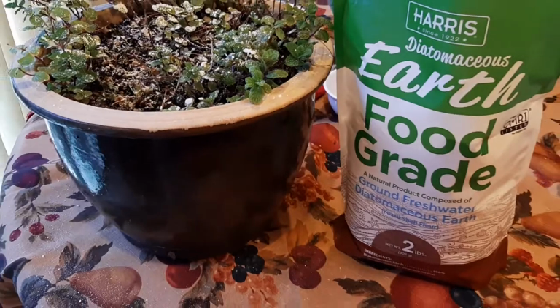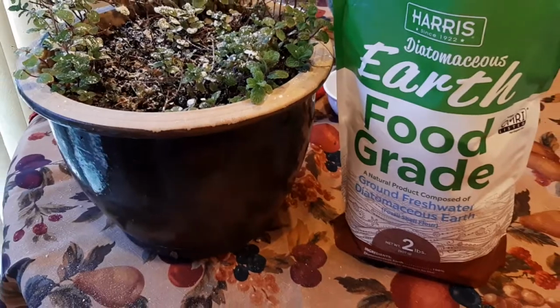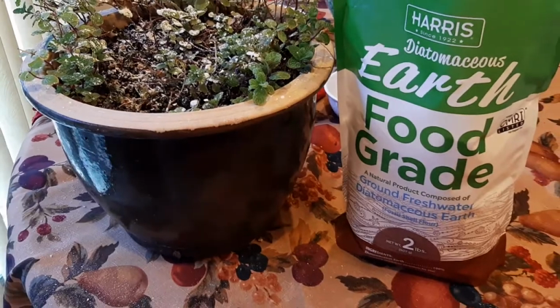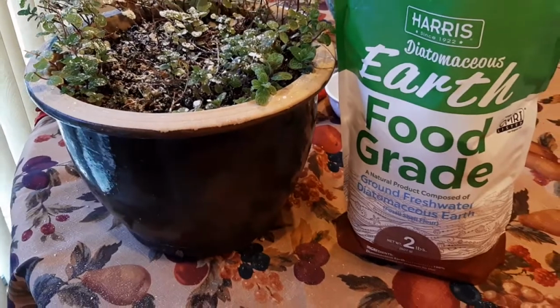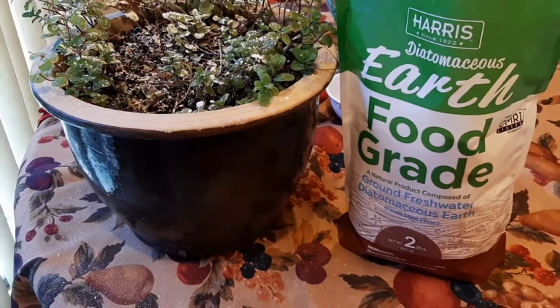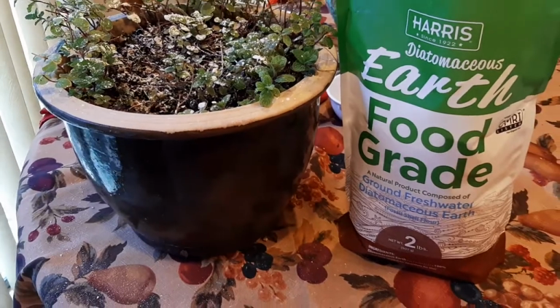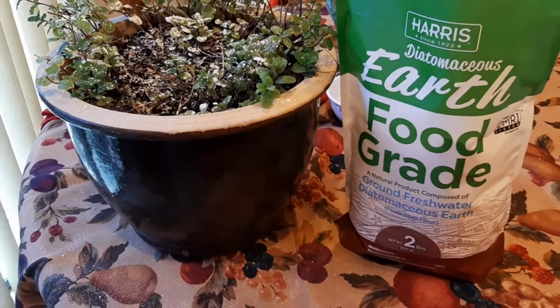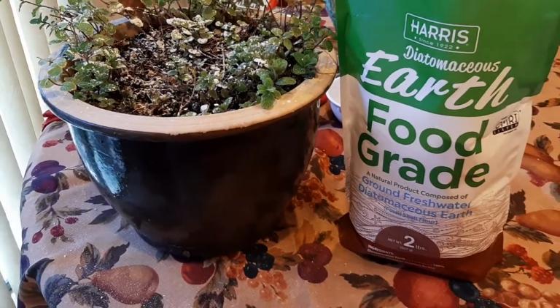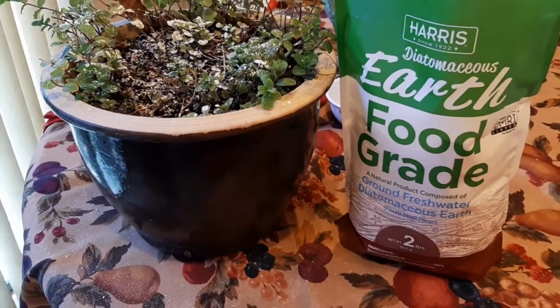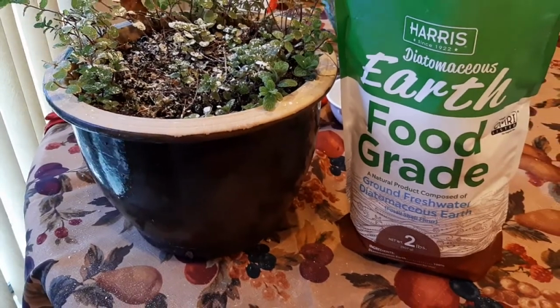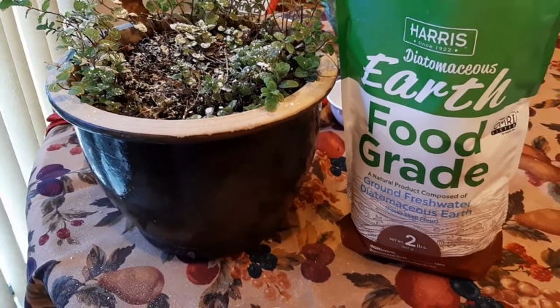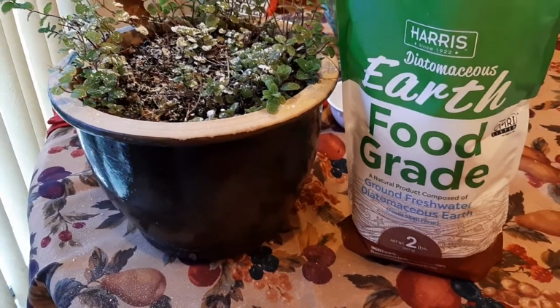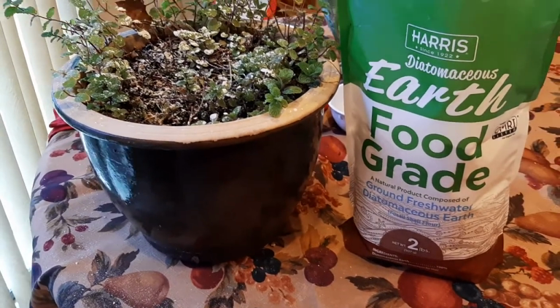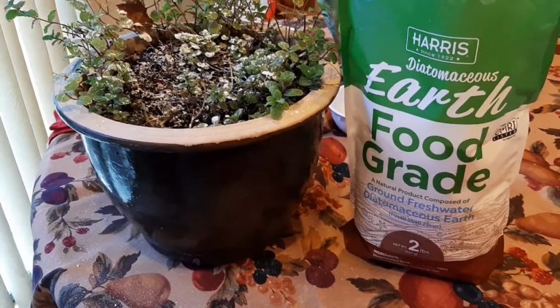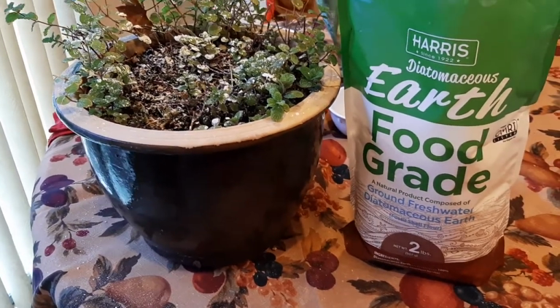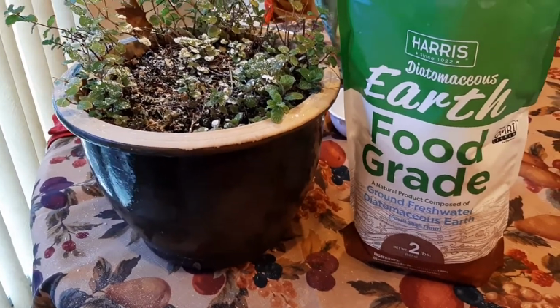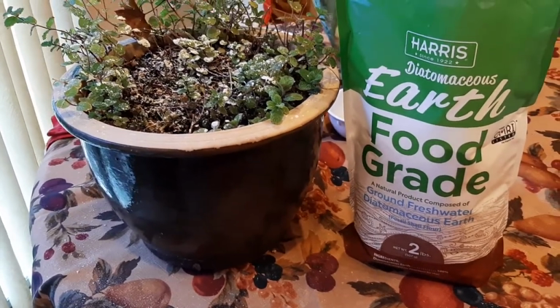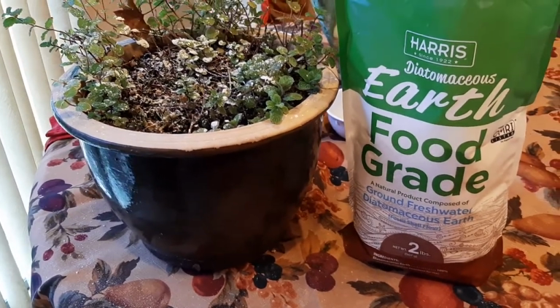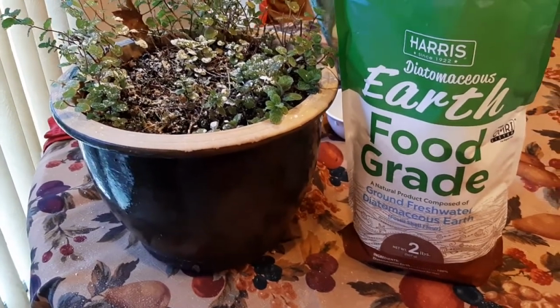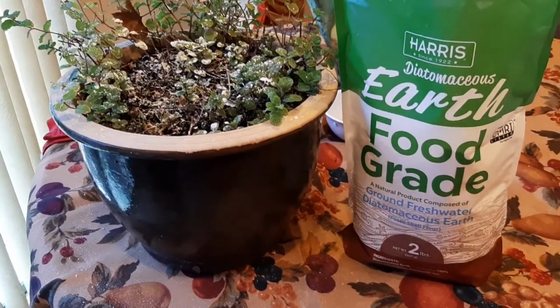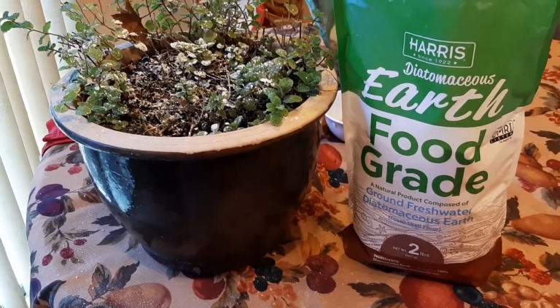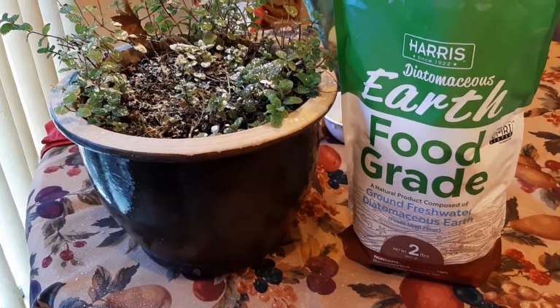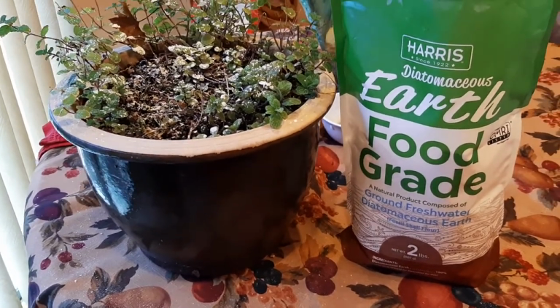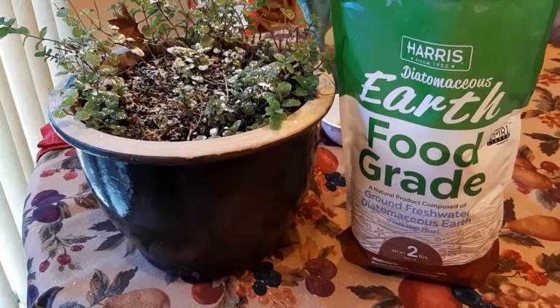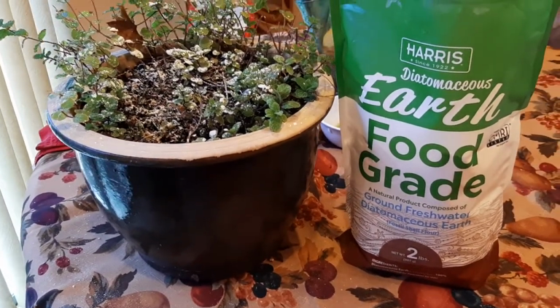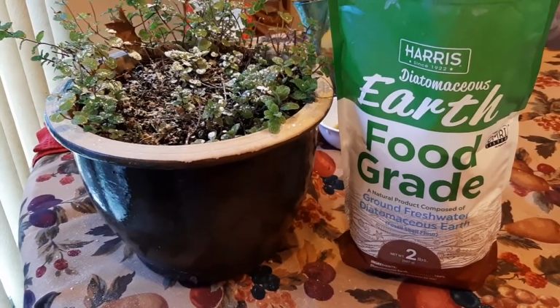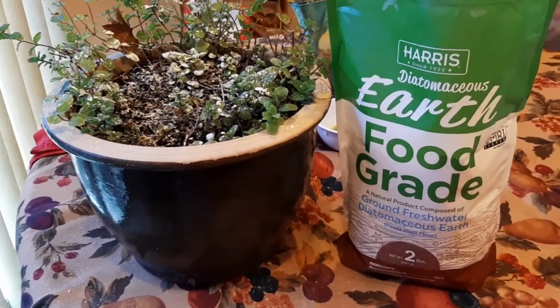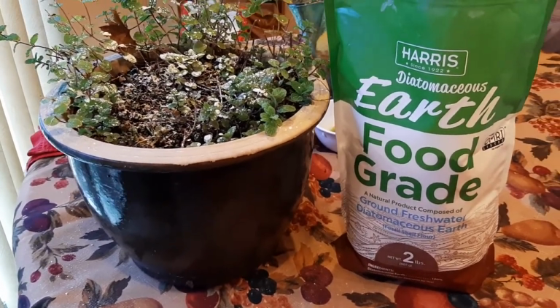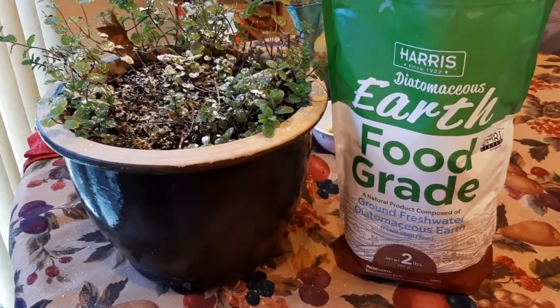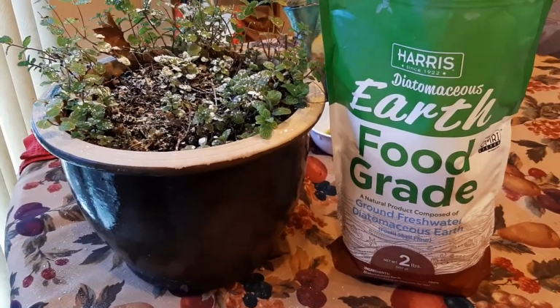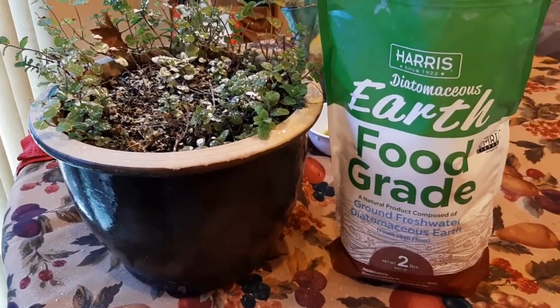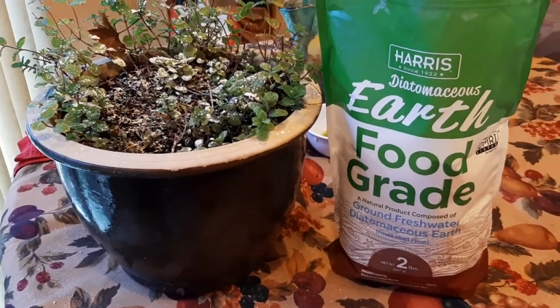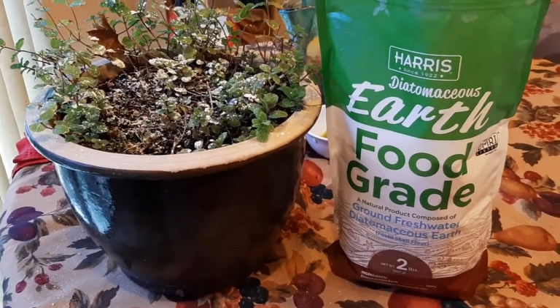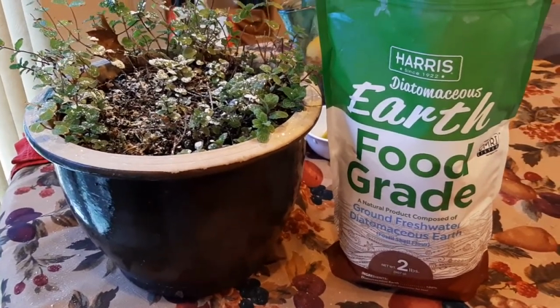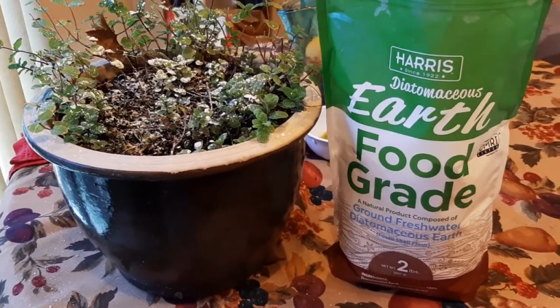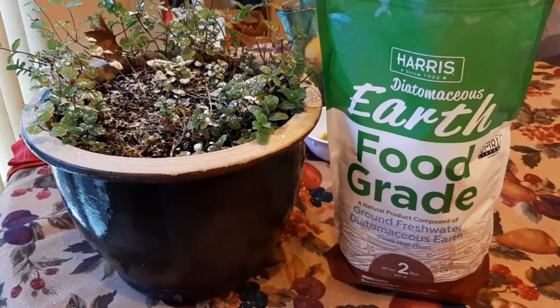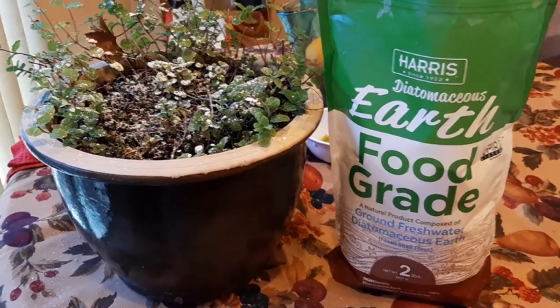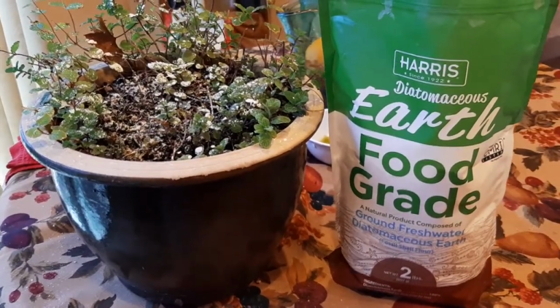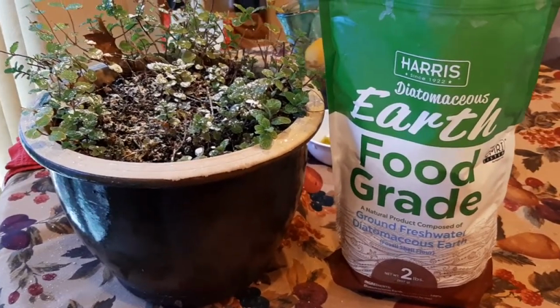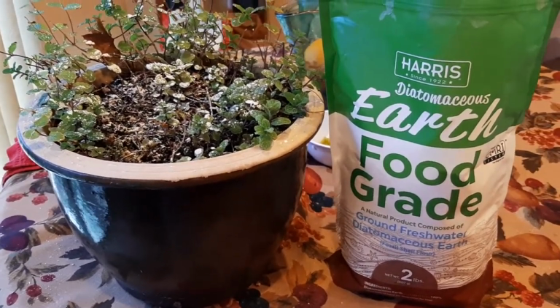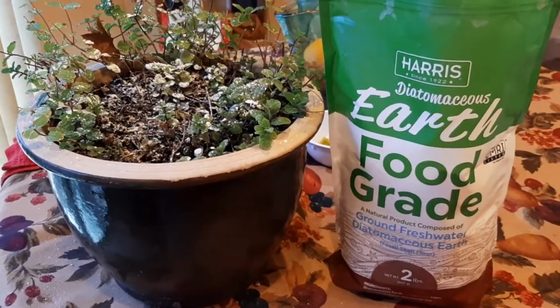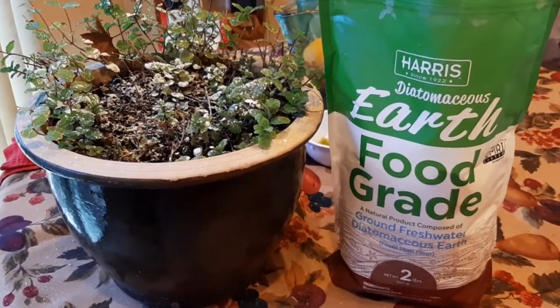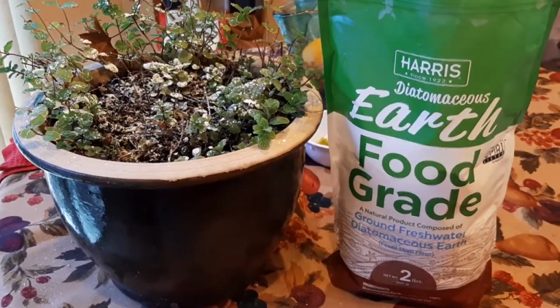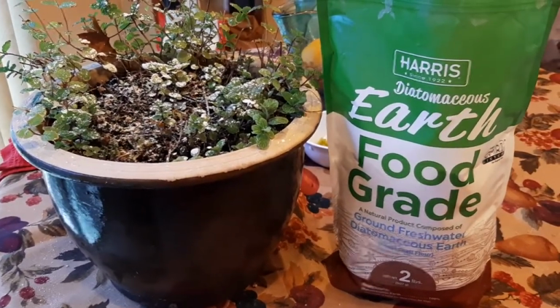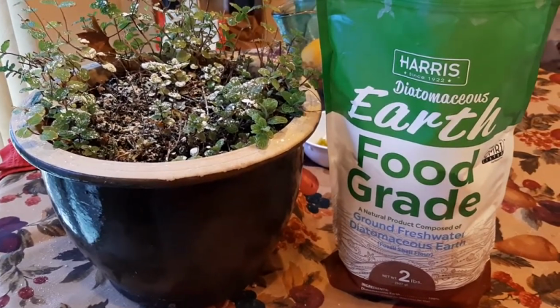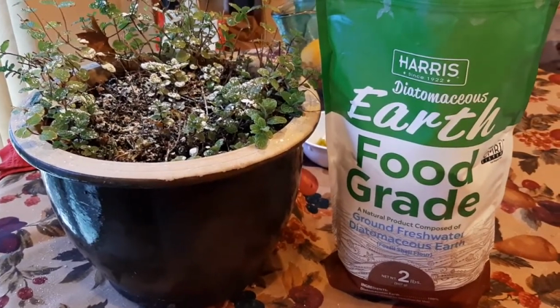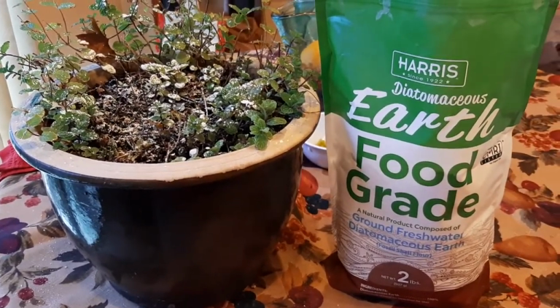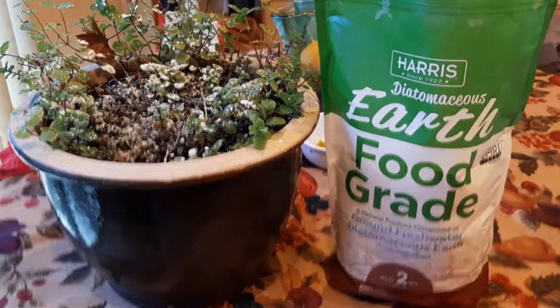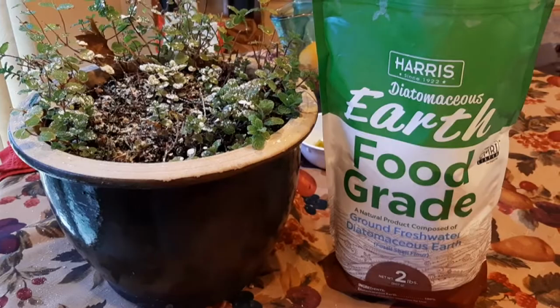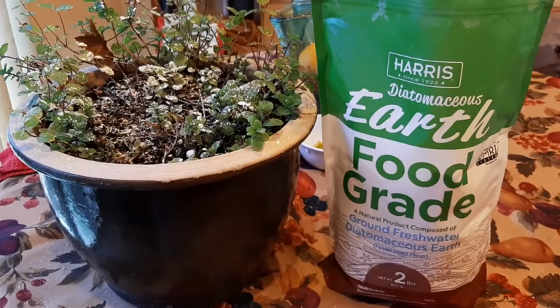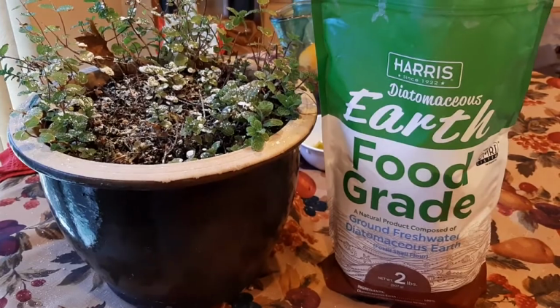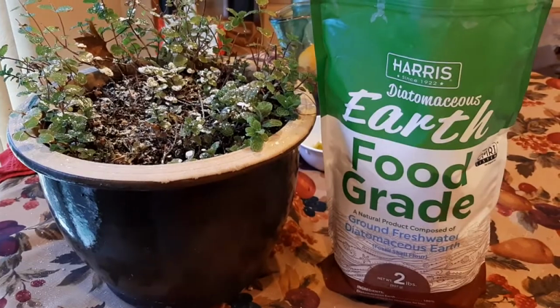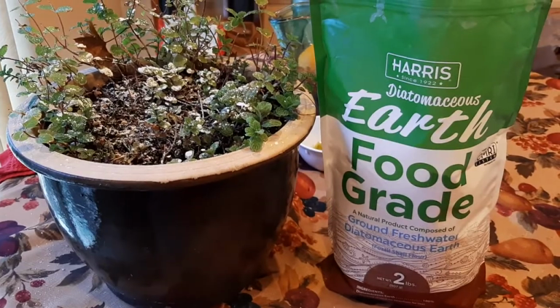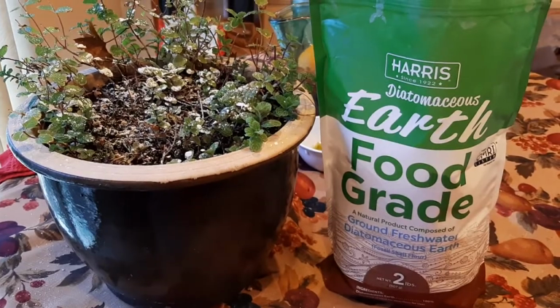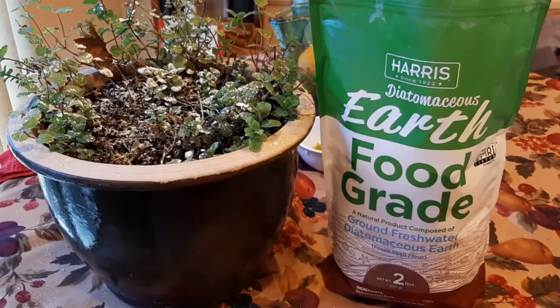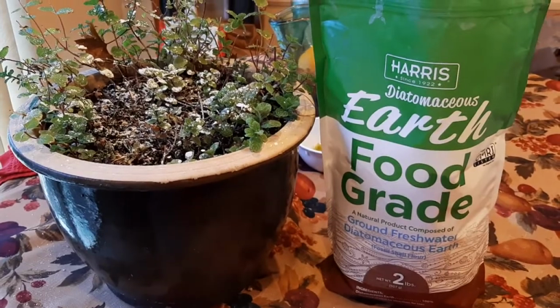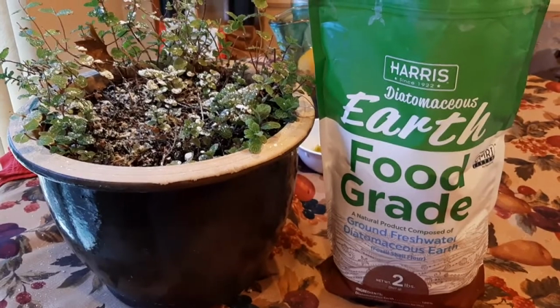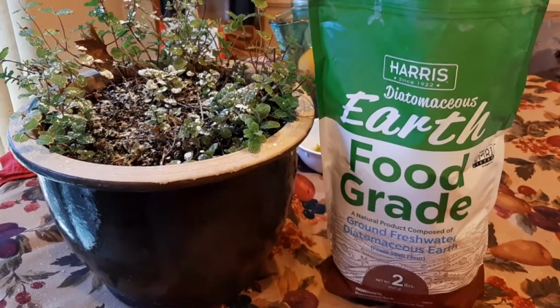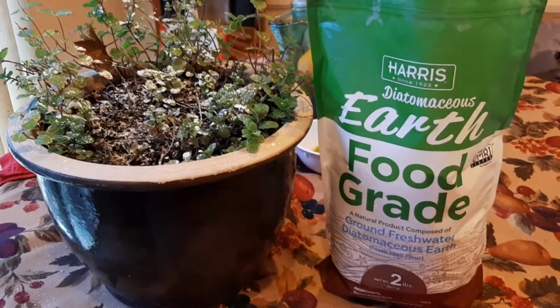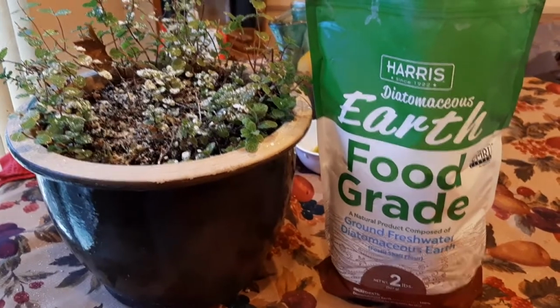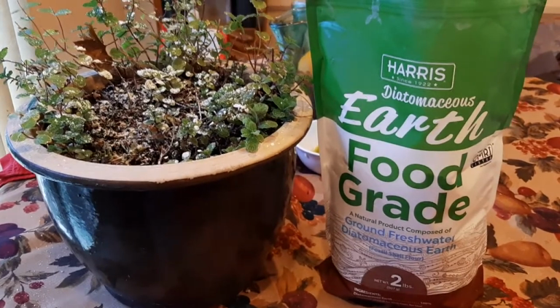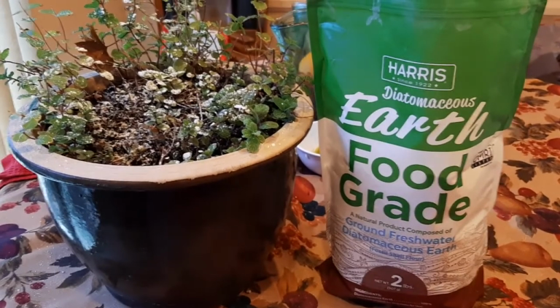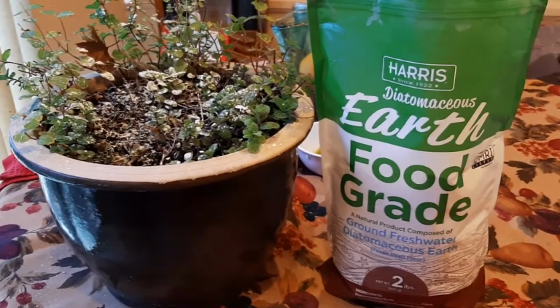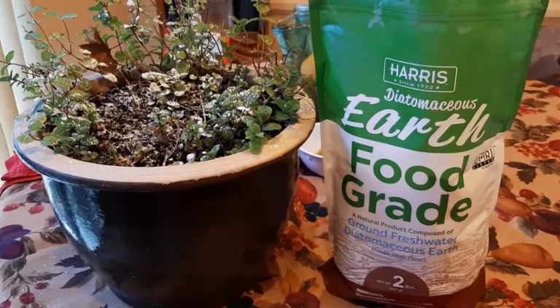What is up YouTubians? Kudamalo here coming at you with another exciting video. Today reviewing Harris Diatomaceous Earth.